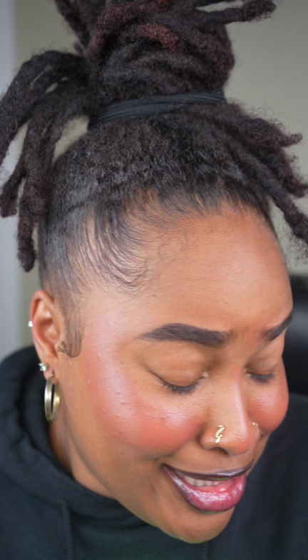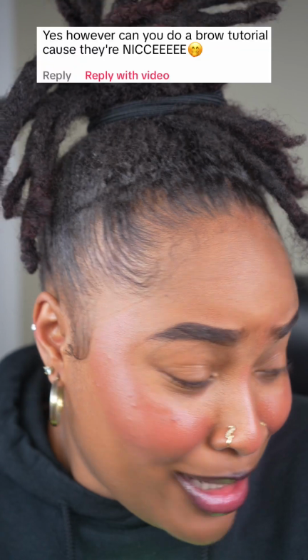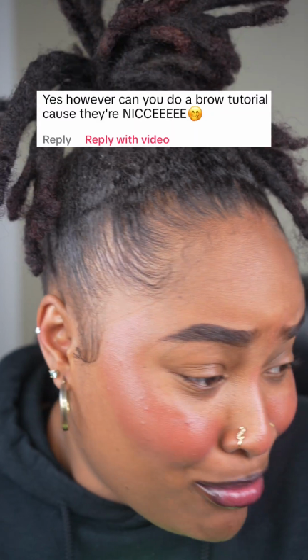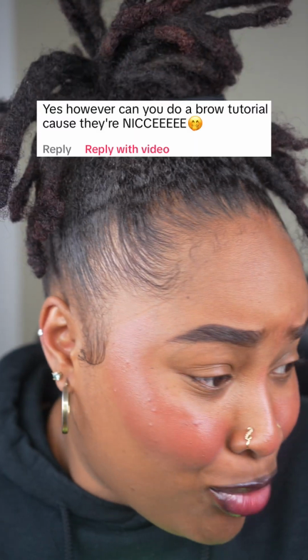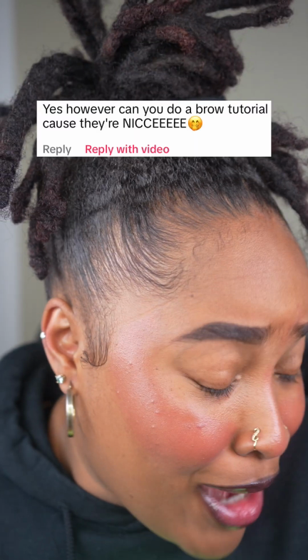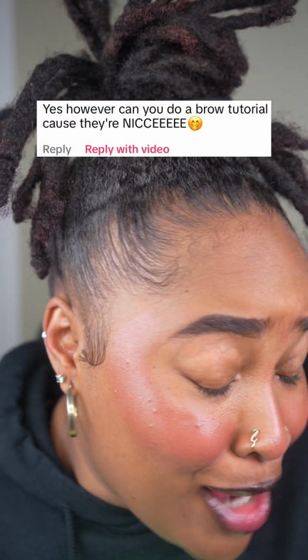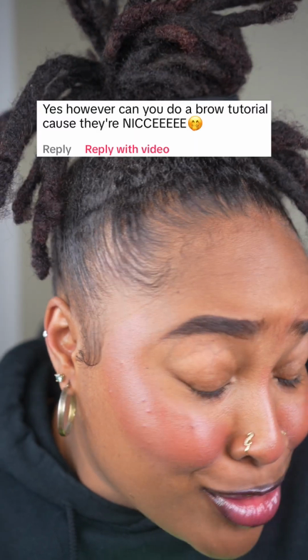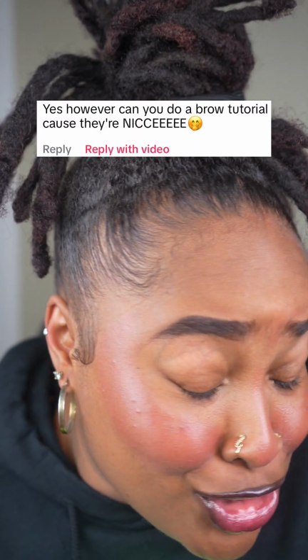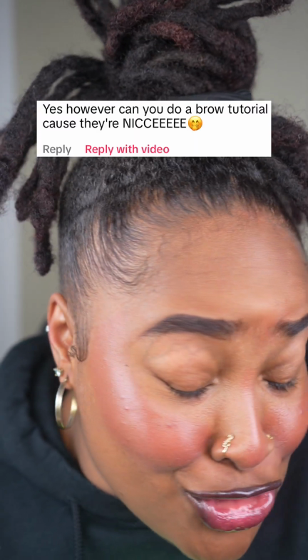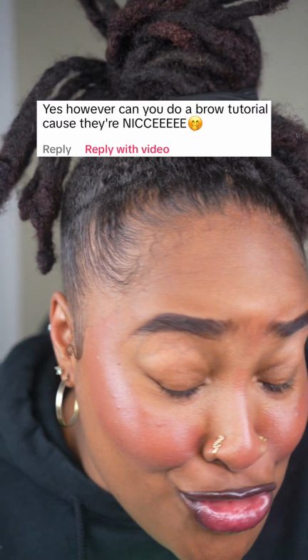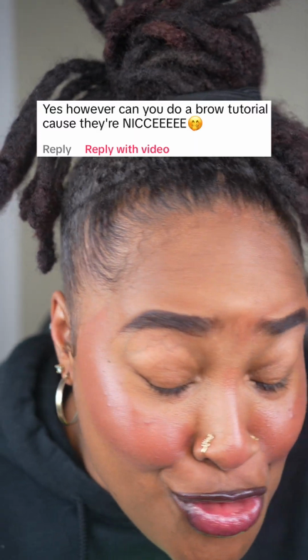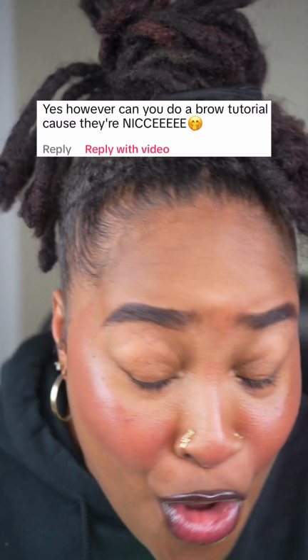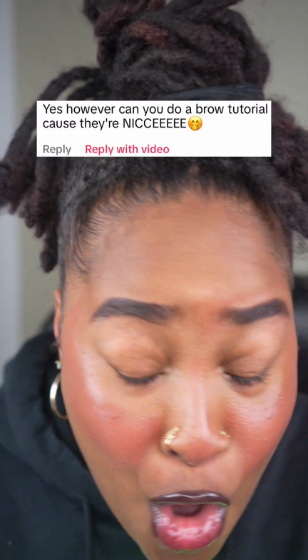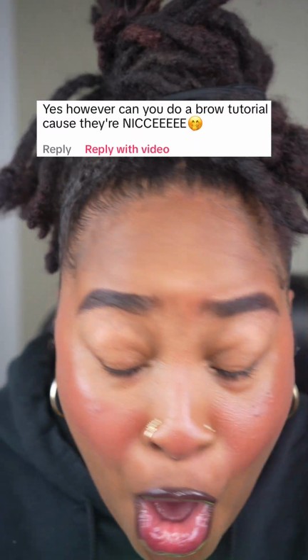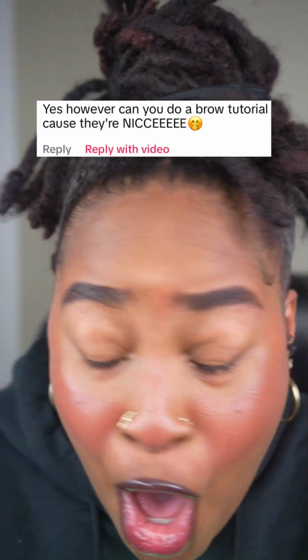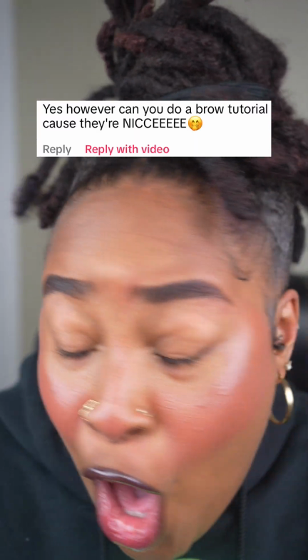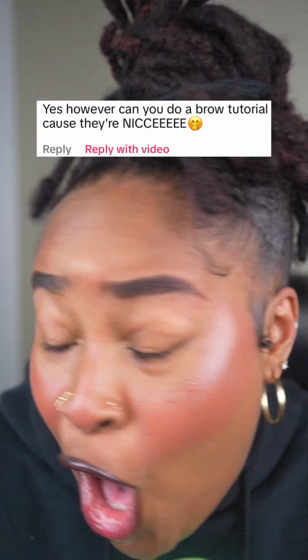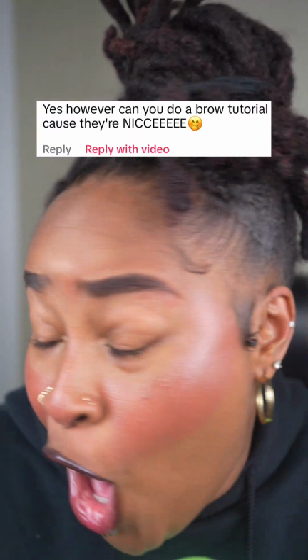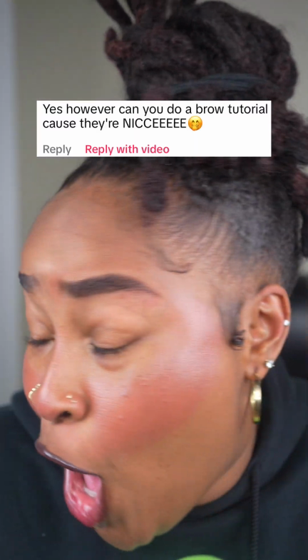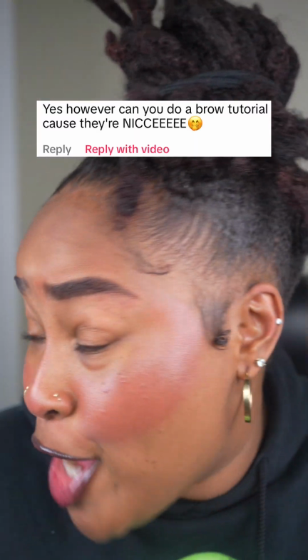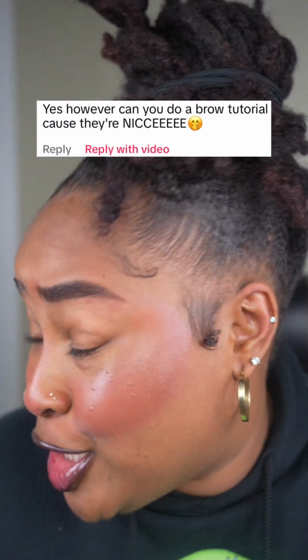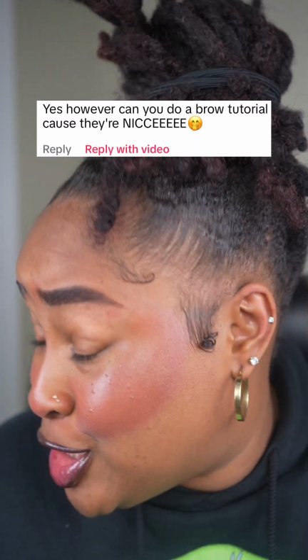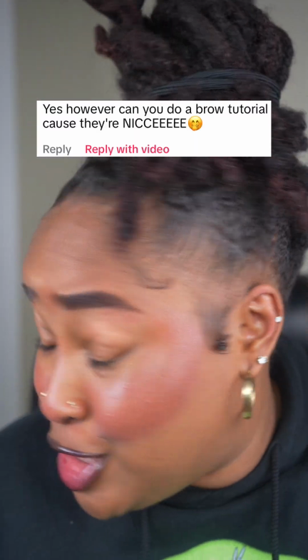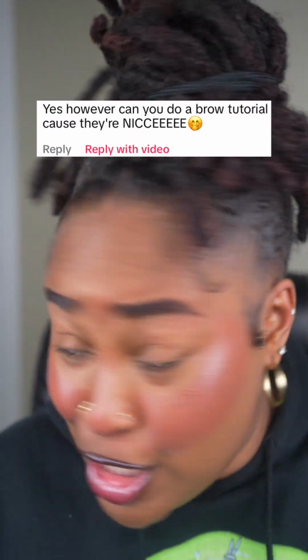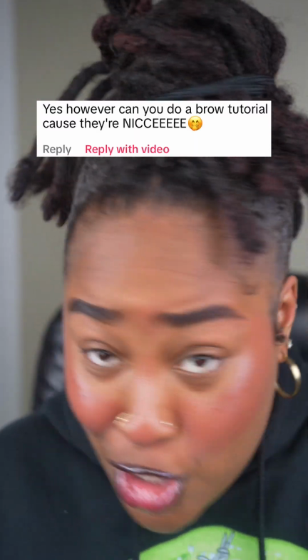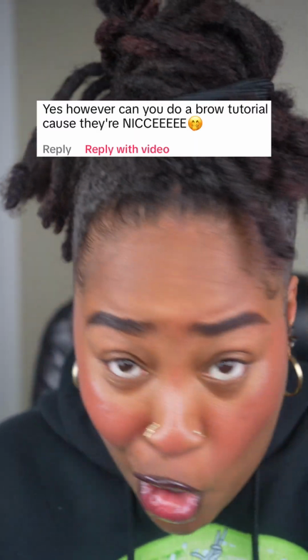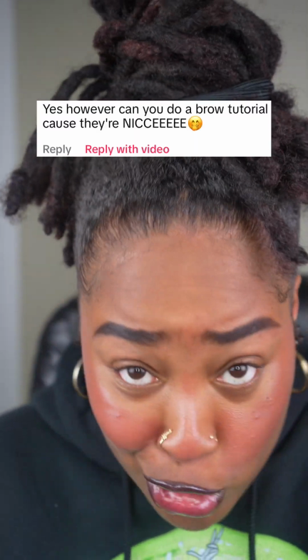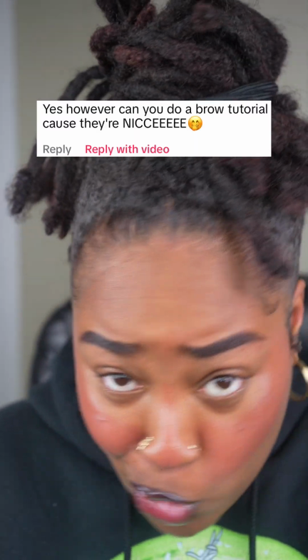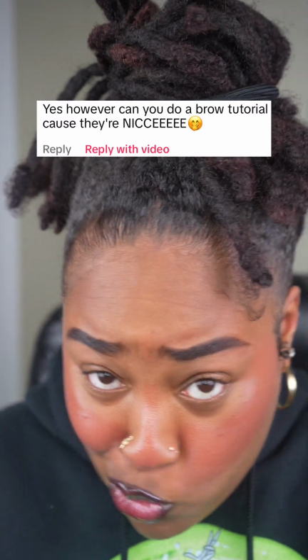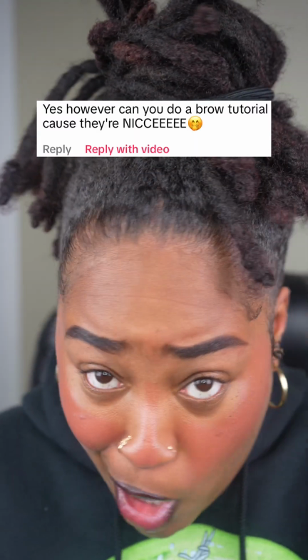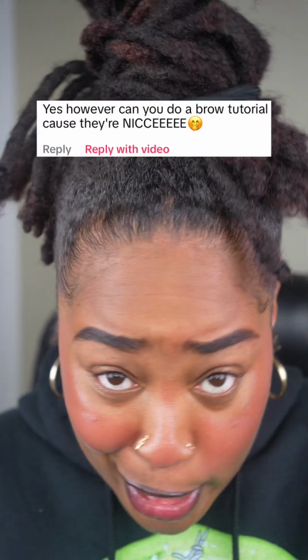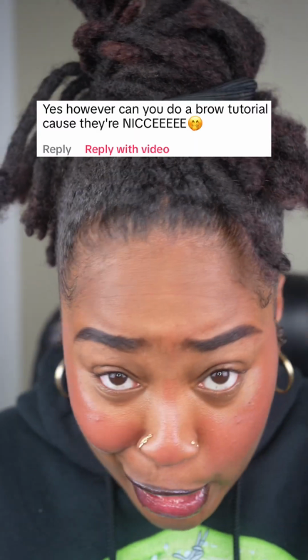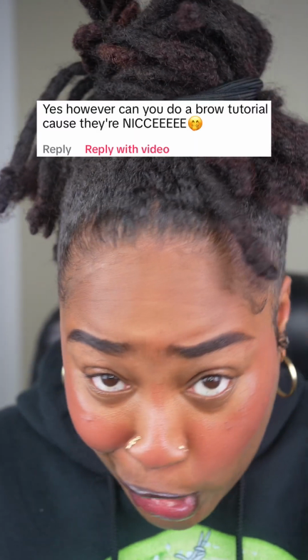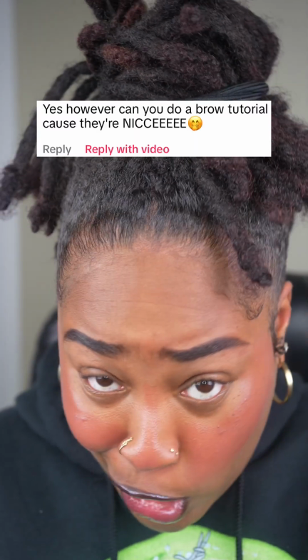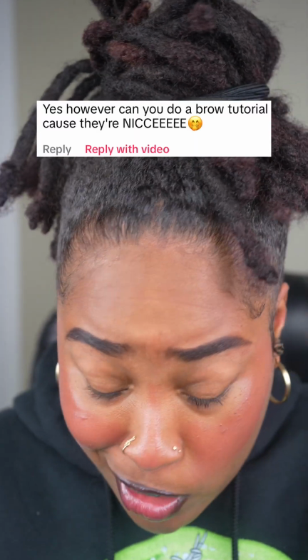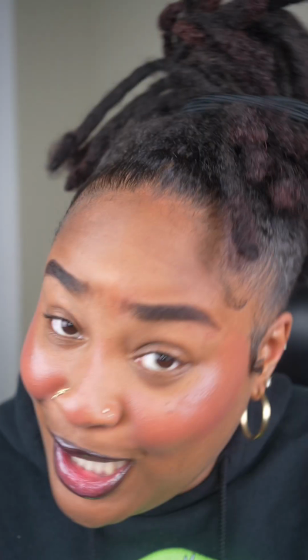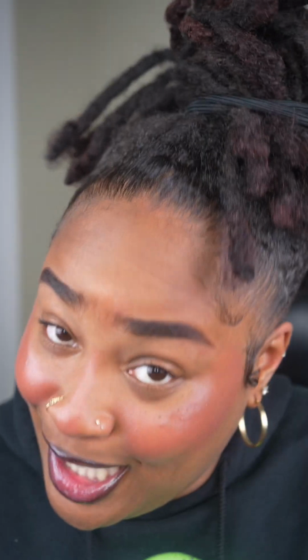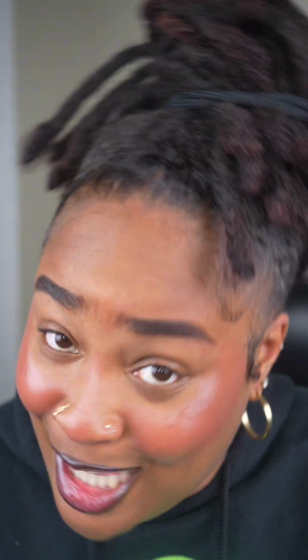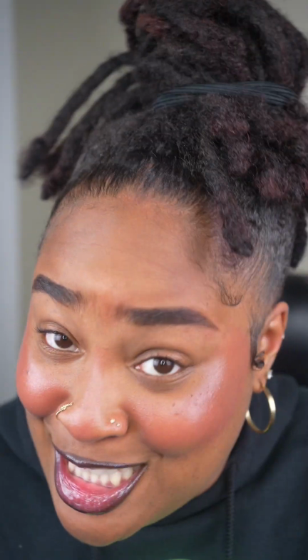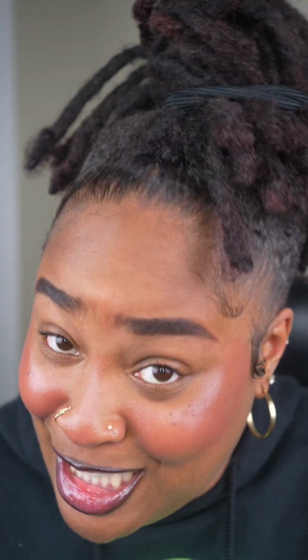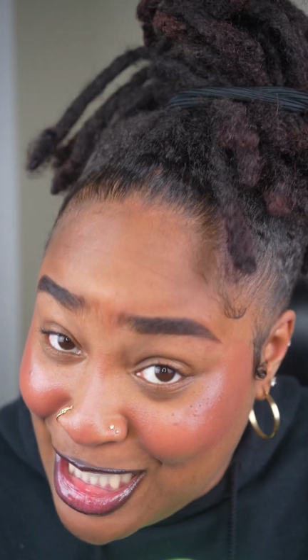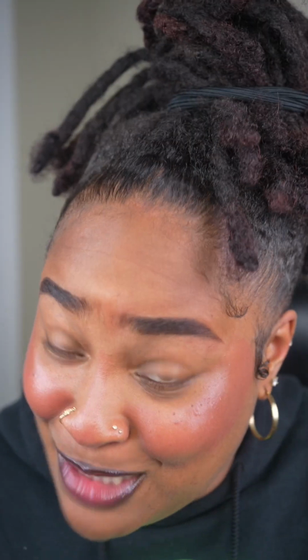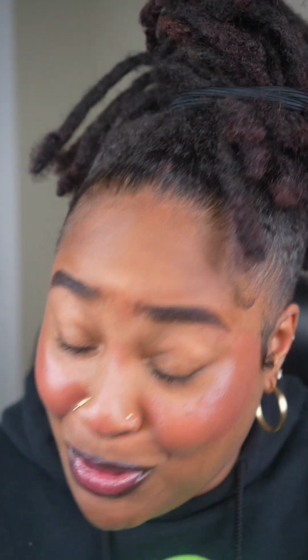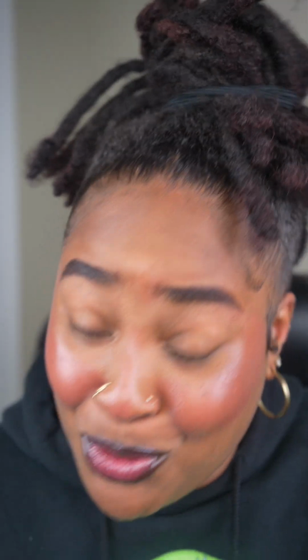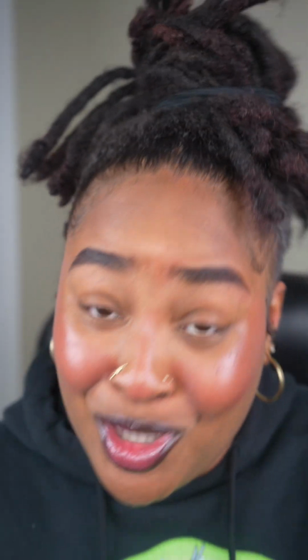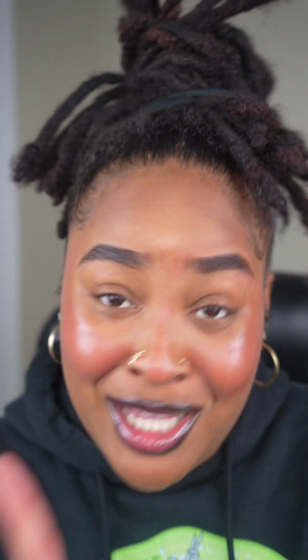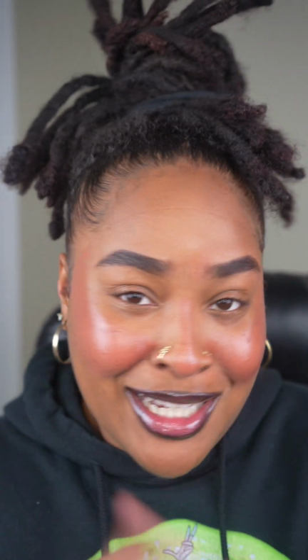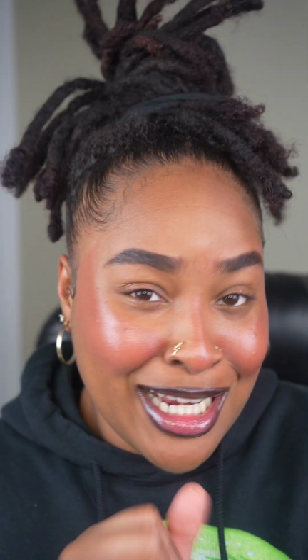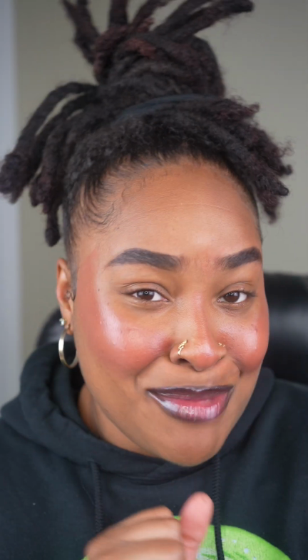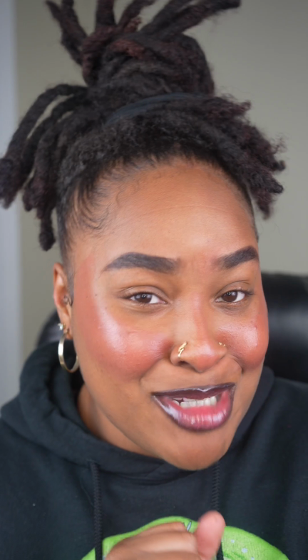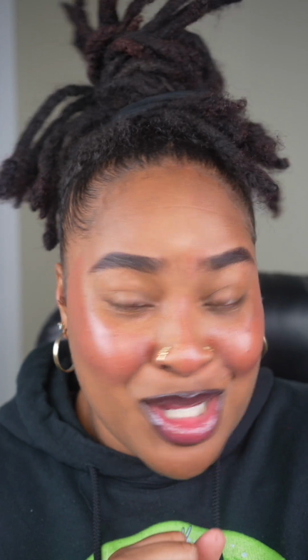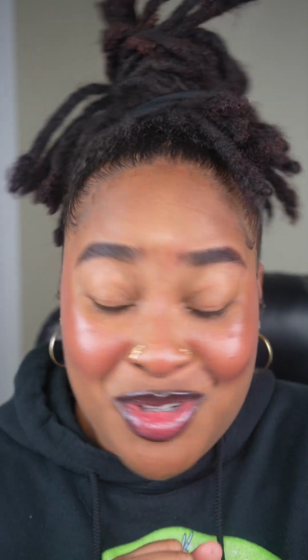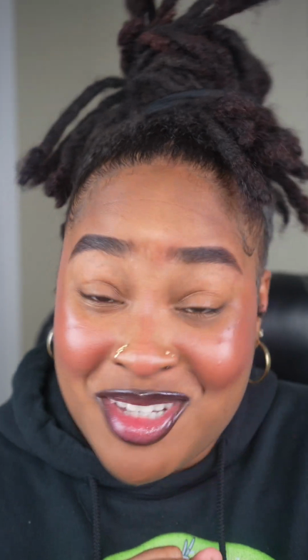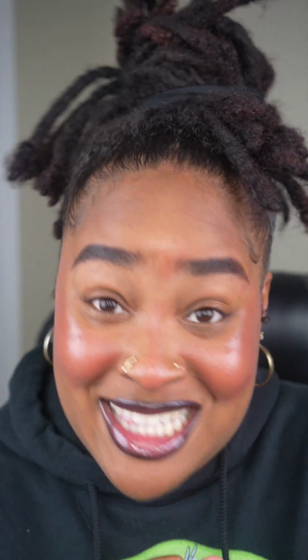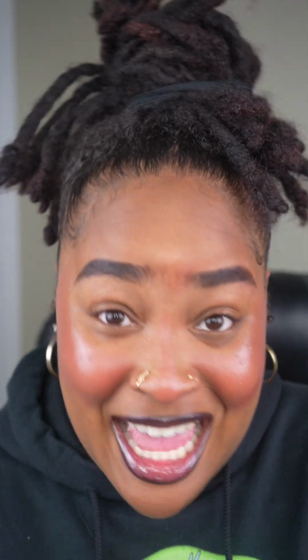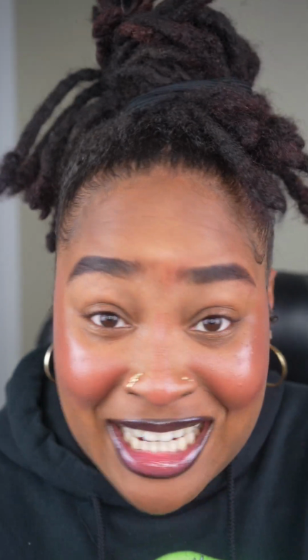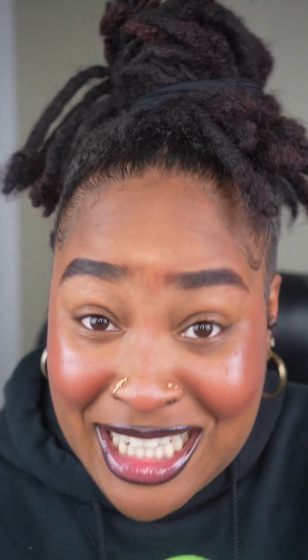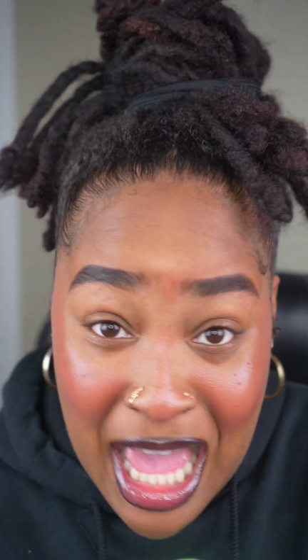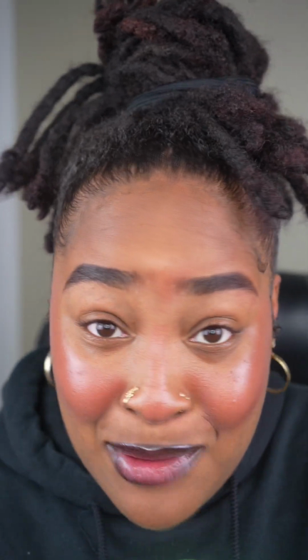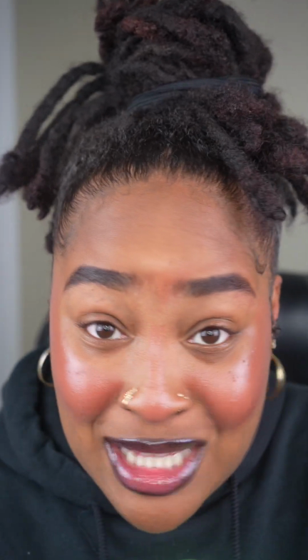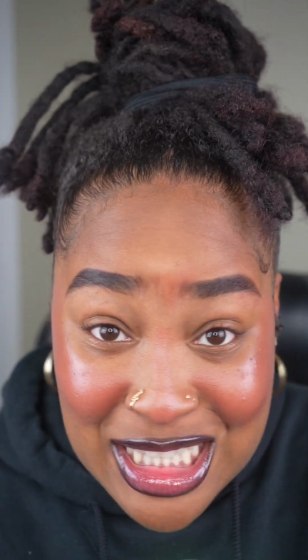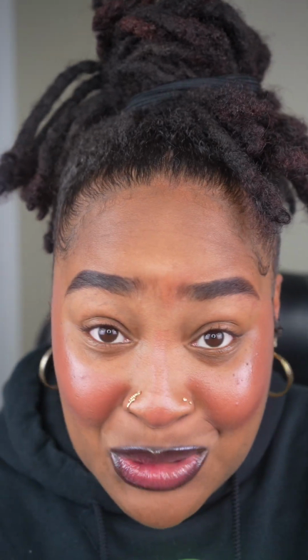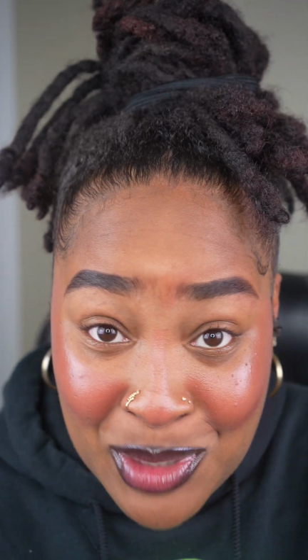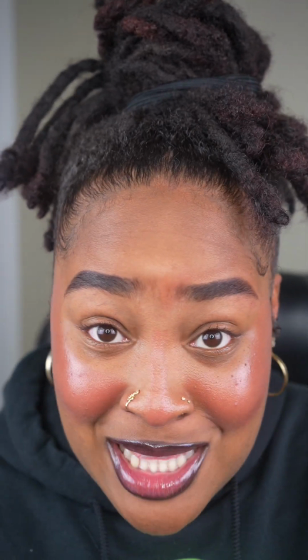Them brows is nice. Is this all you right here? Yes it is, bookie. Now let me show you exactly how I do it.